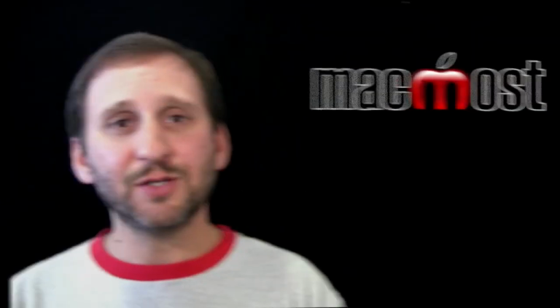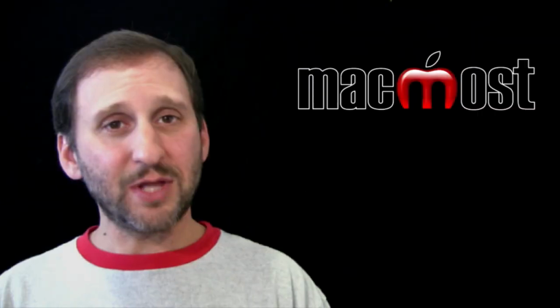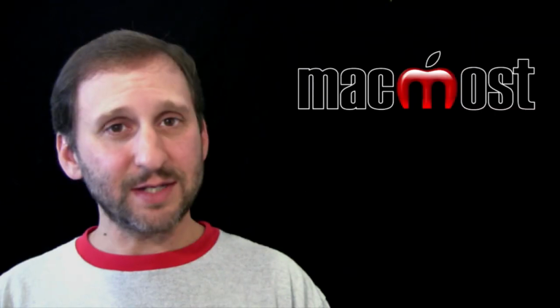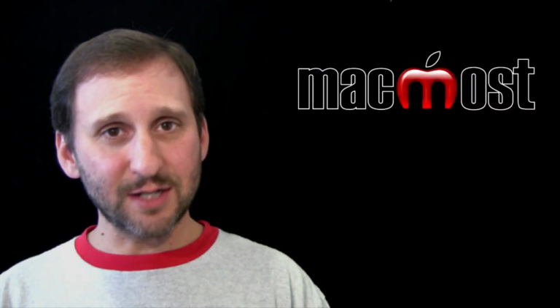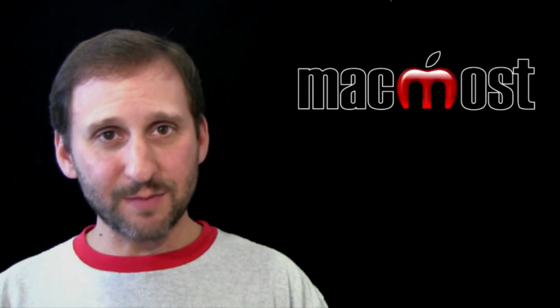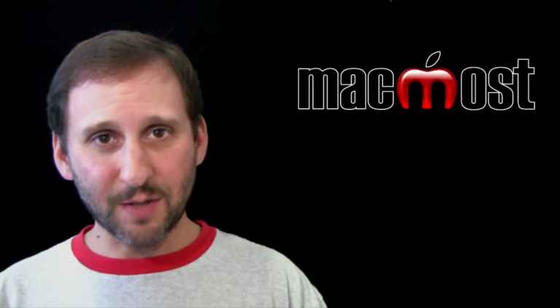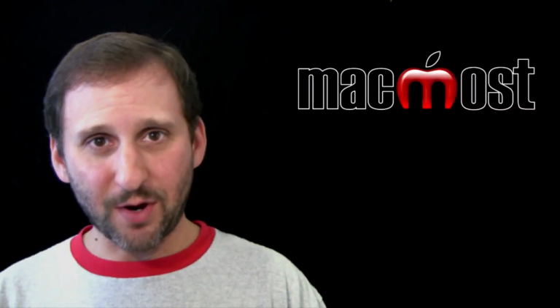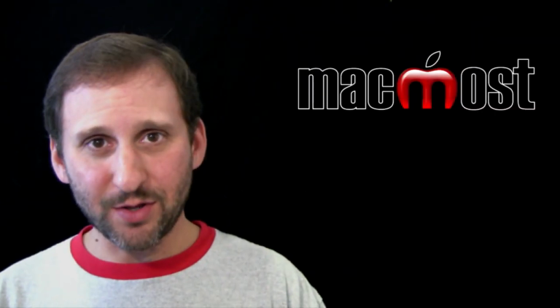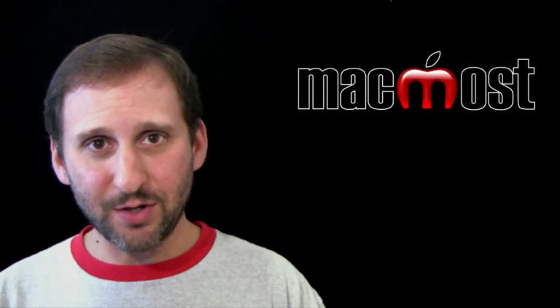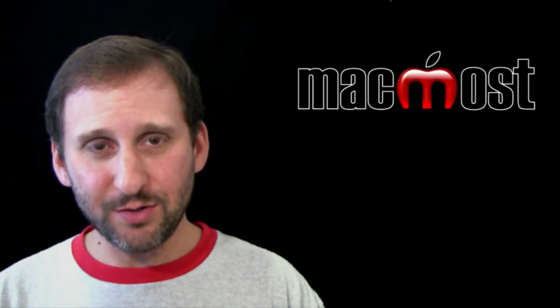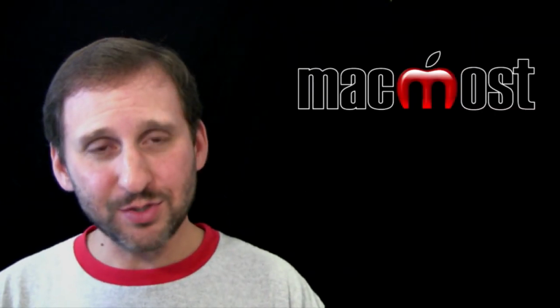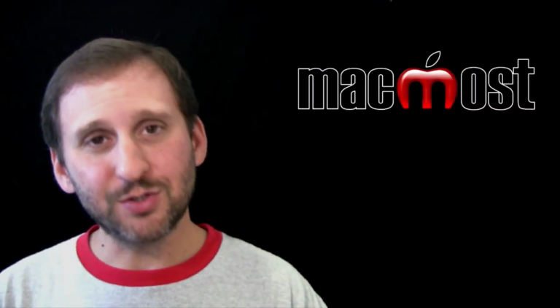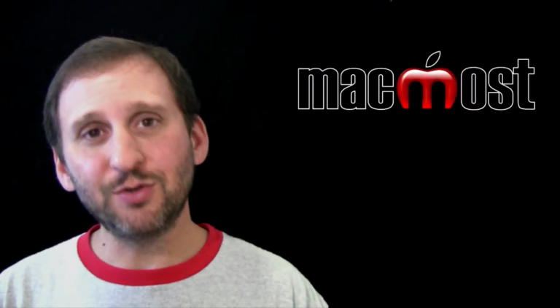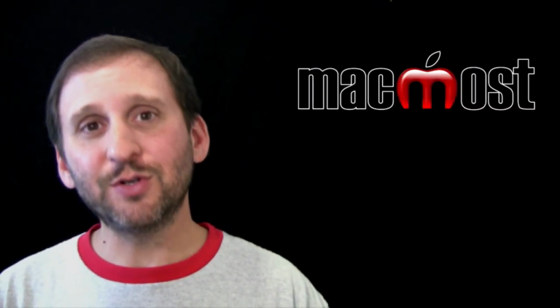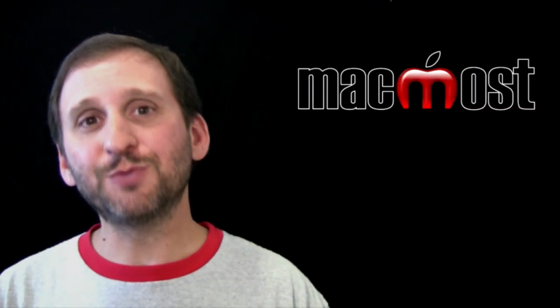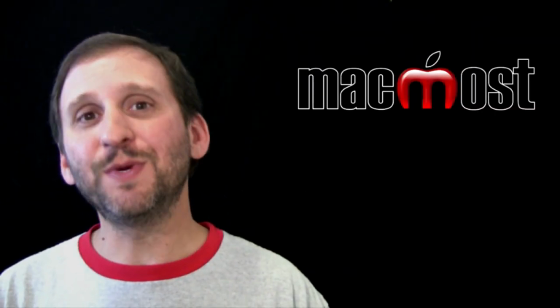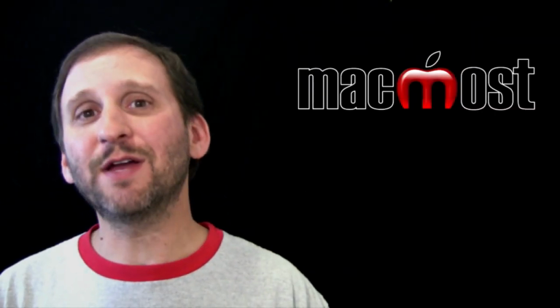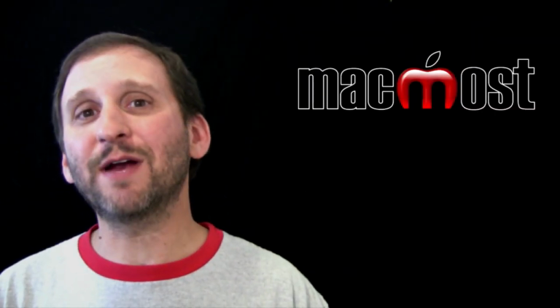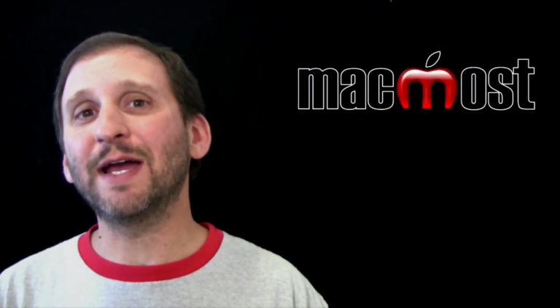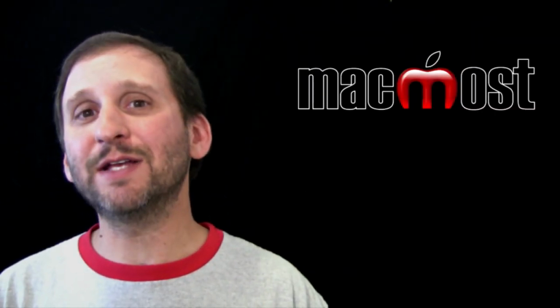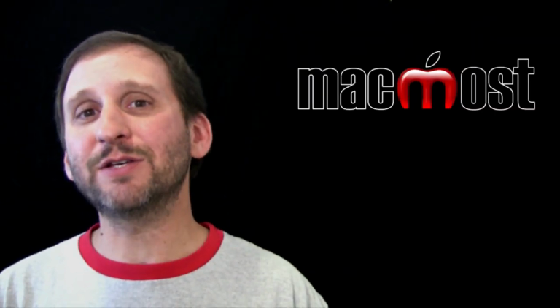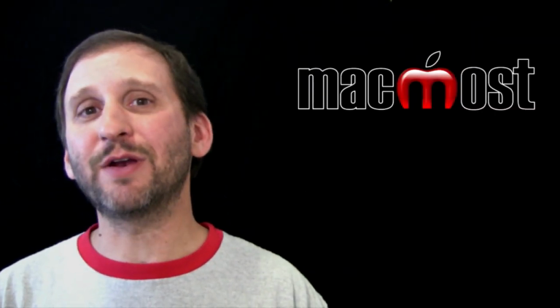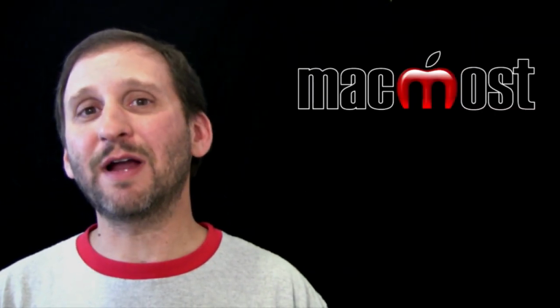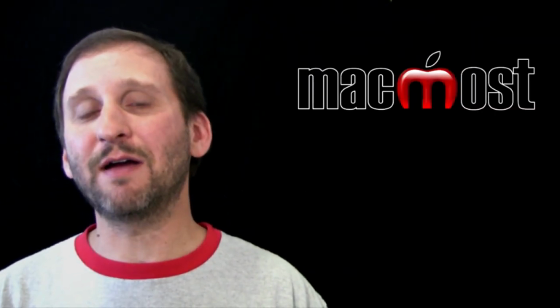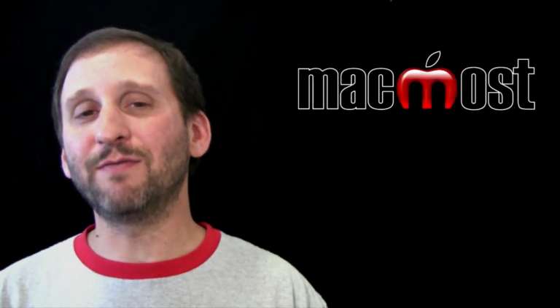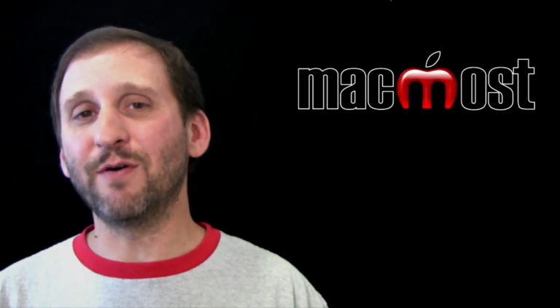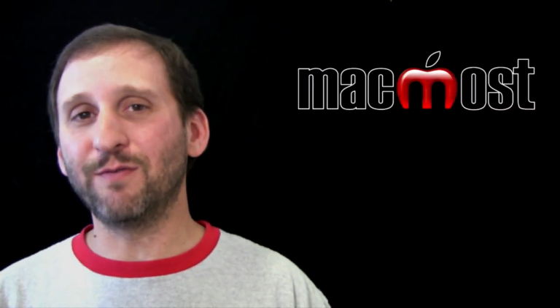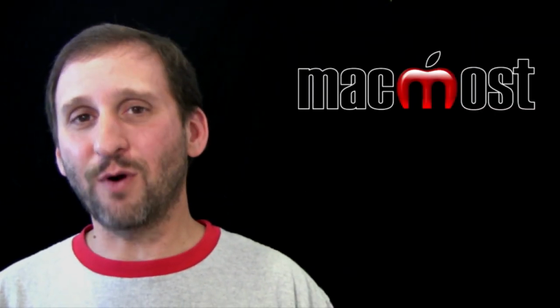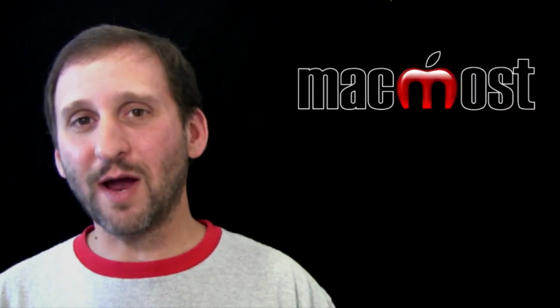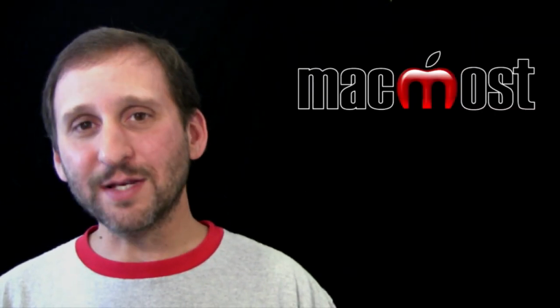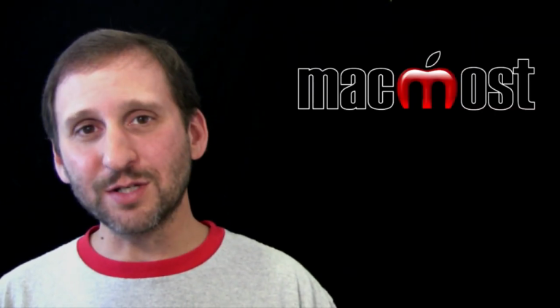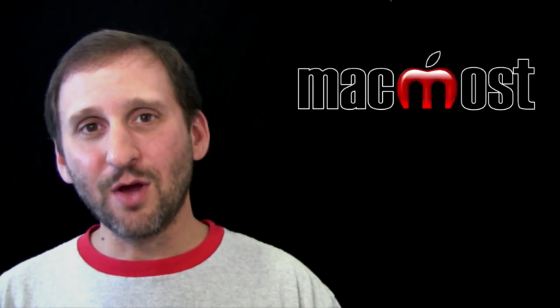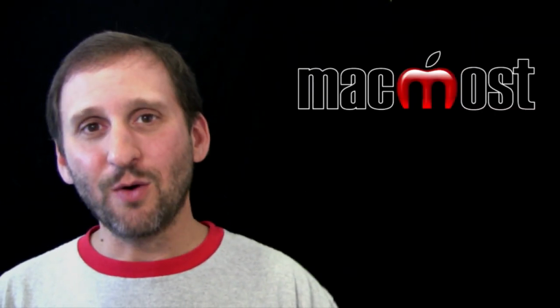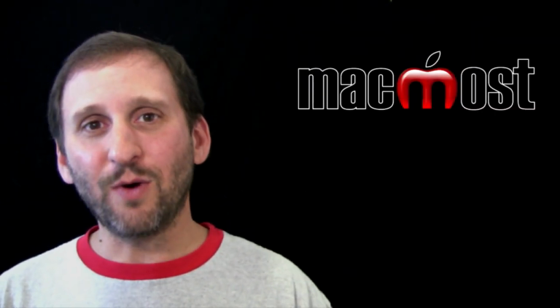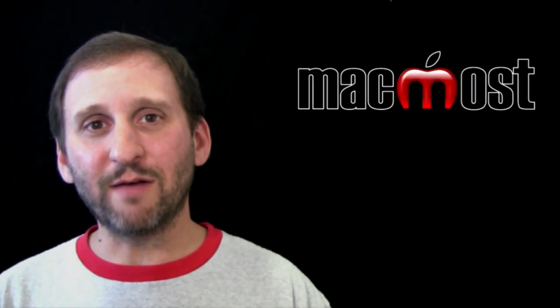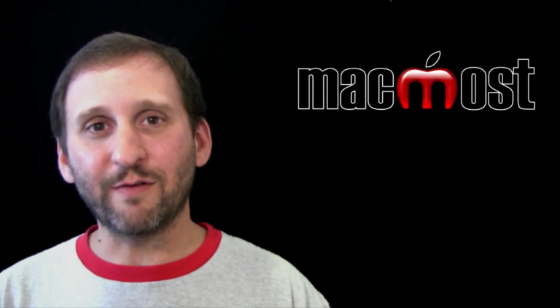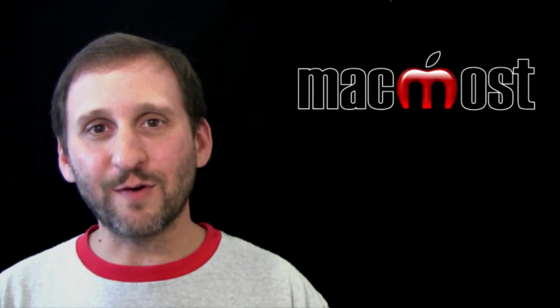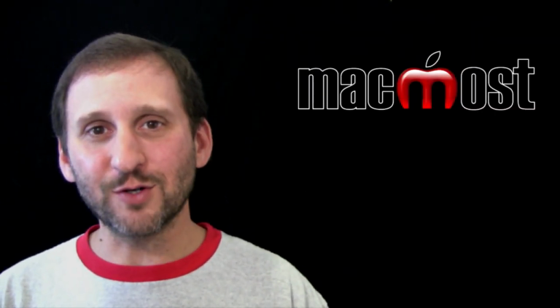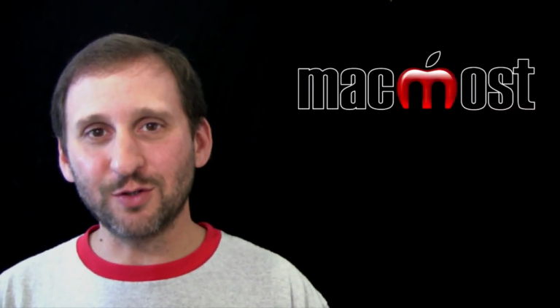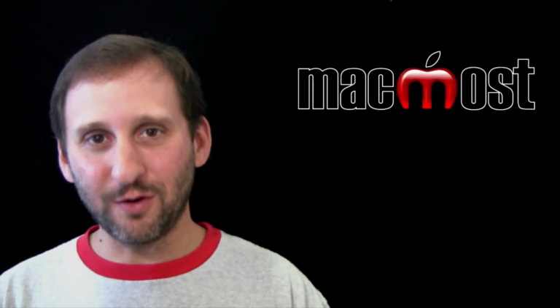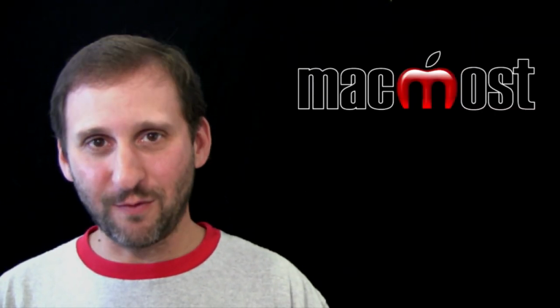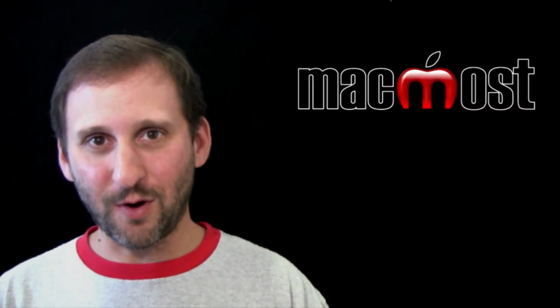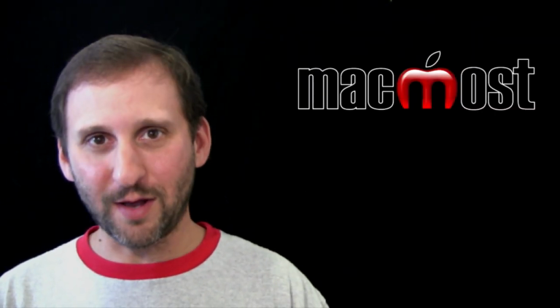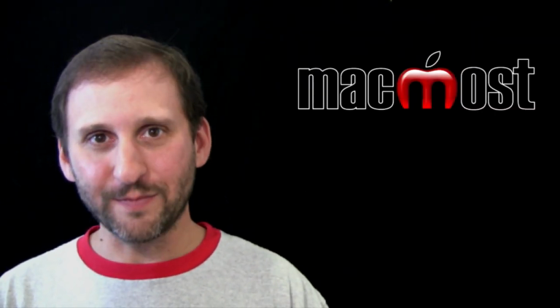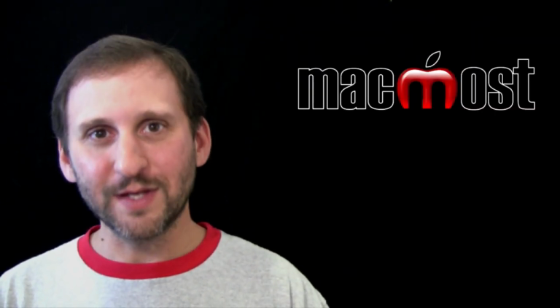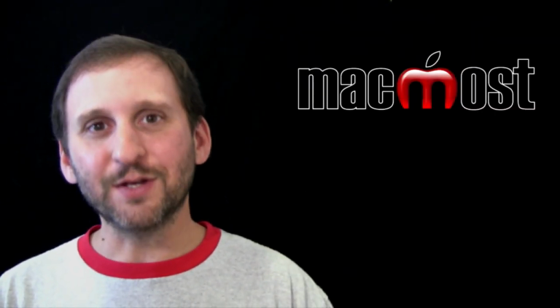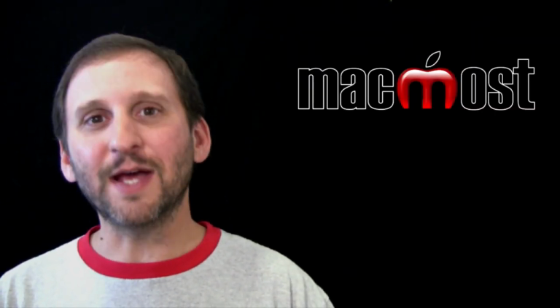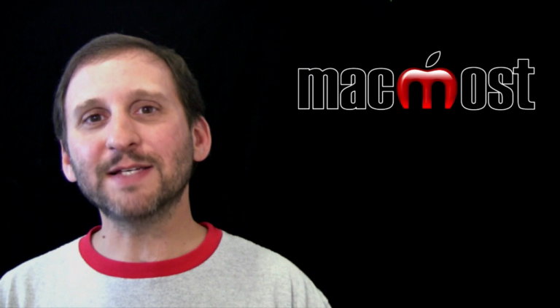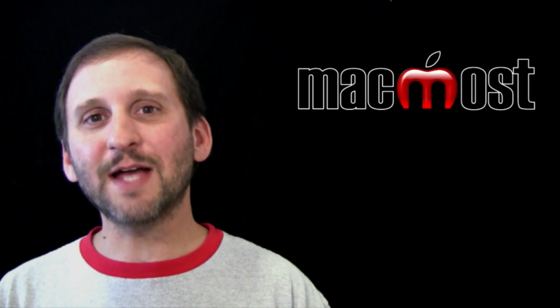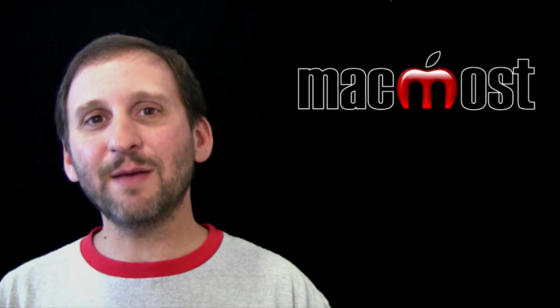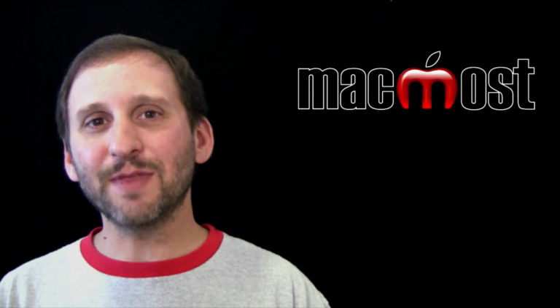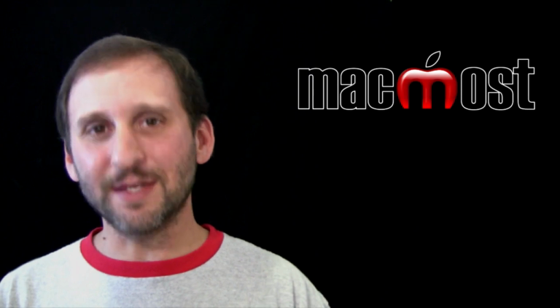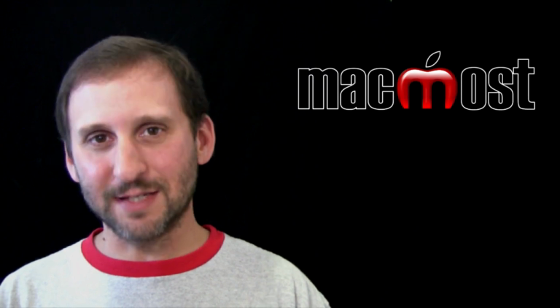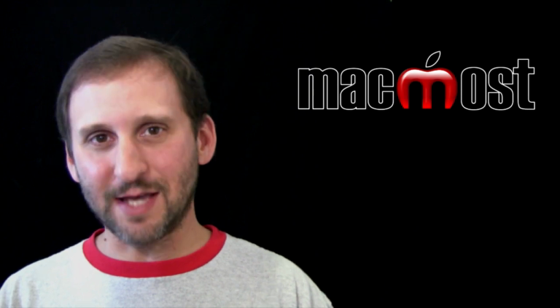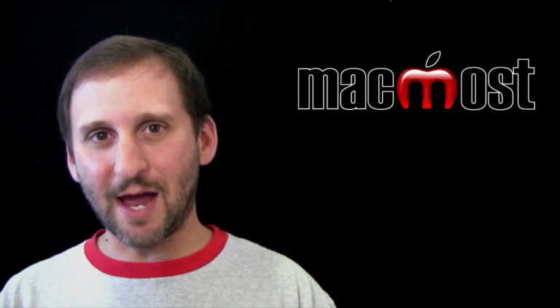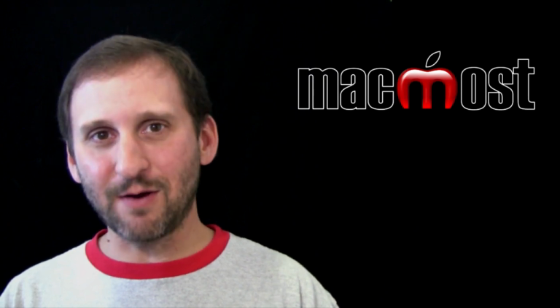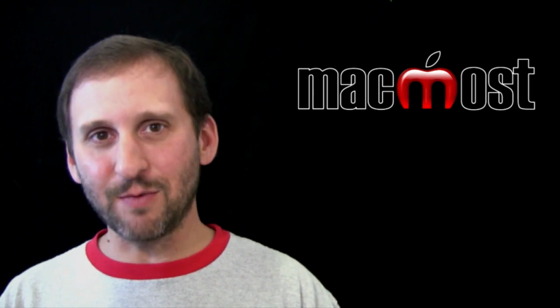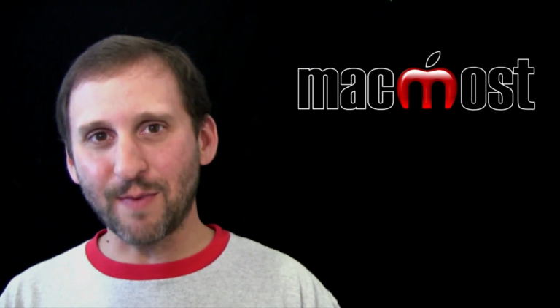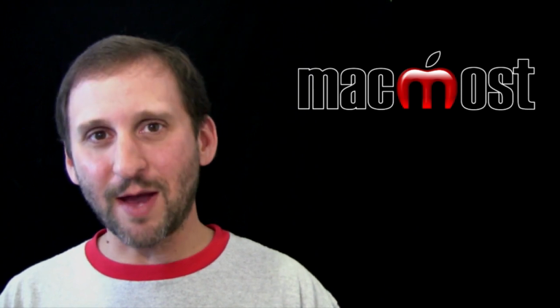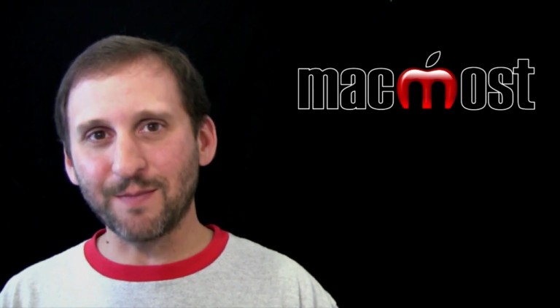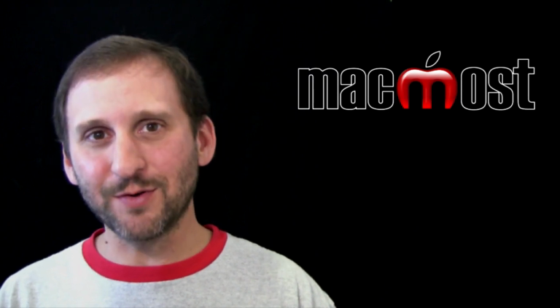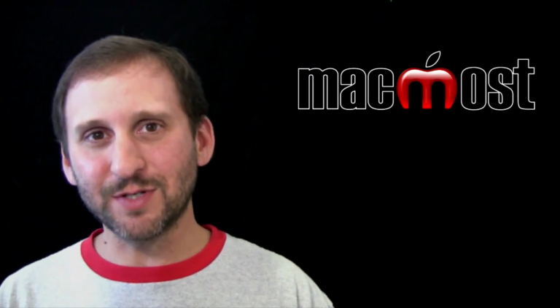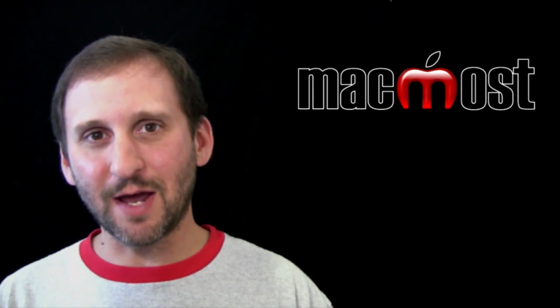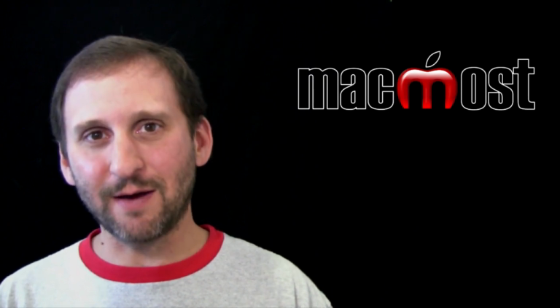So that sums up all the news. As soon as we get our hands on an iPhone 4S, we will have a first look for you. Until next time, this is Gary with MacMost Now.